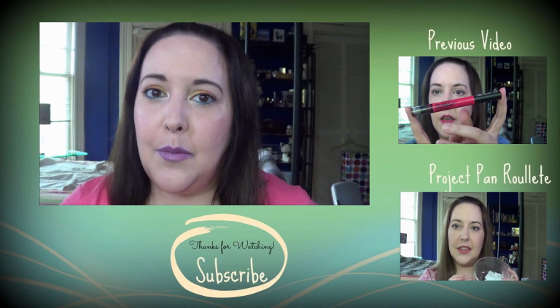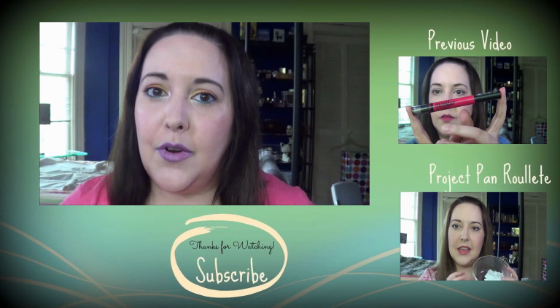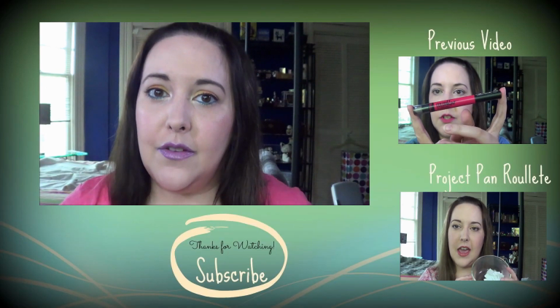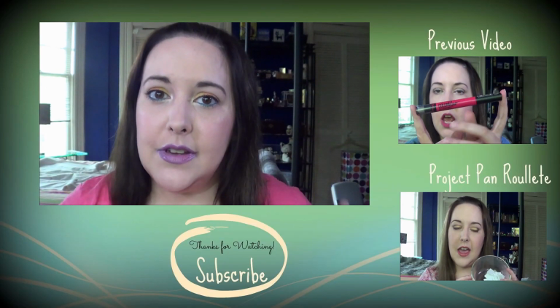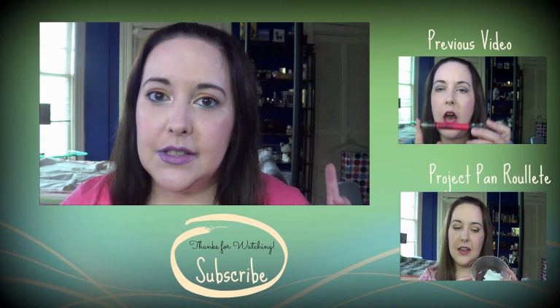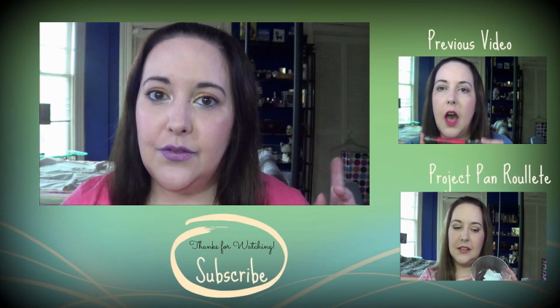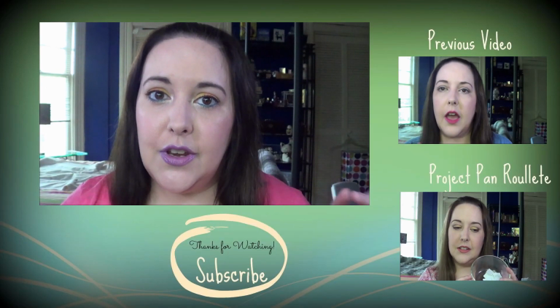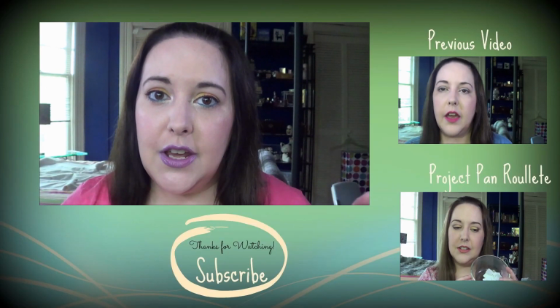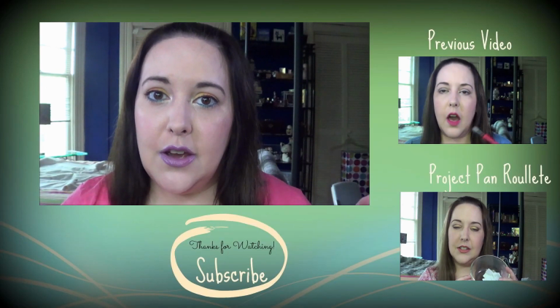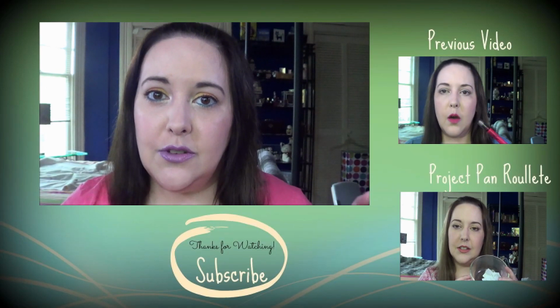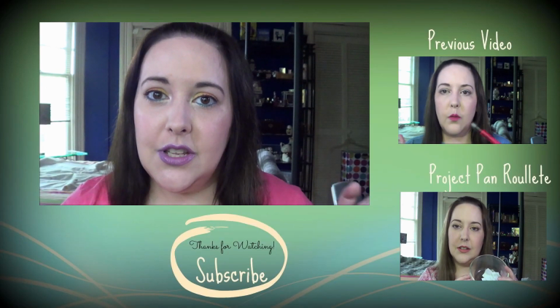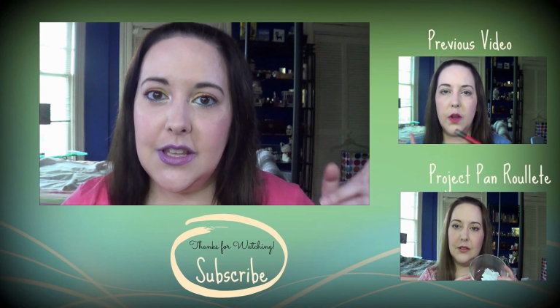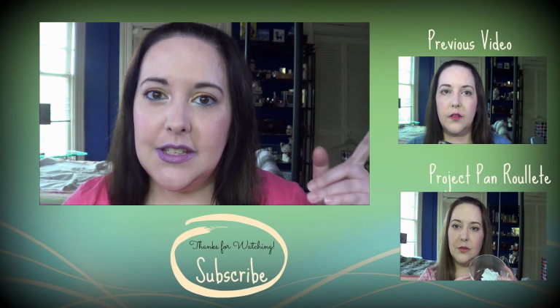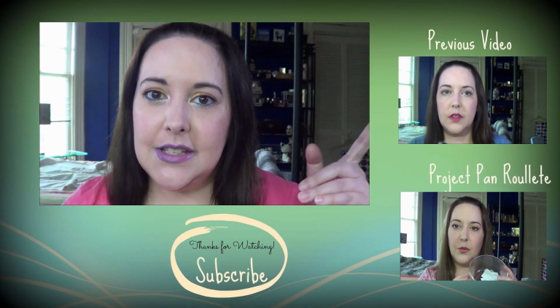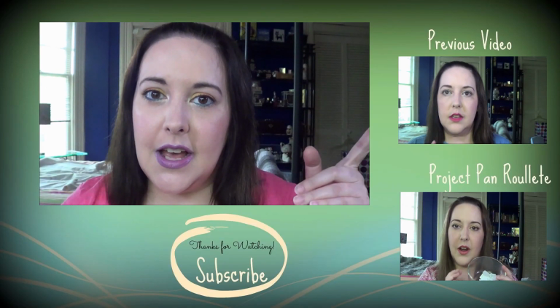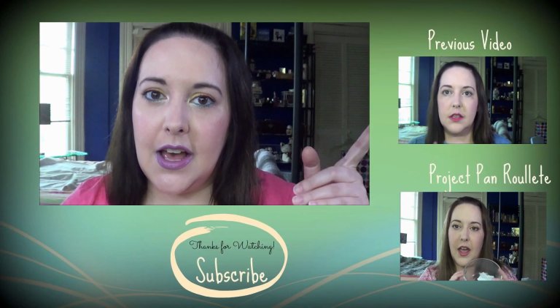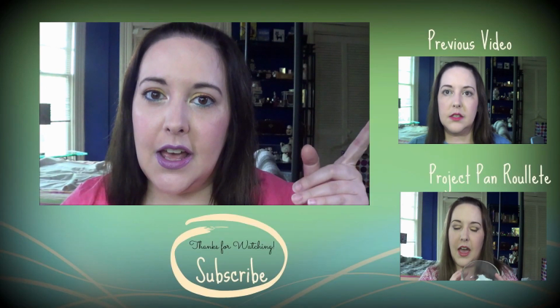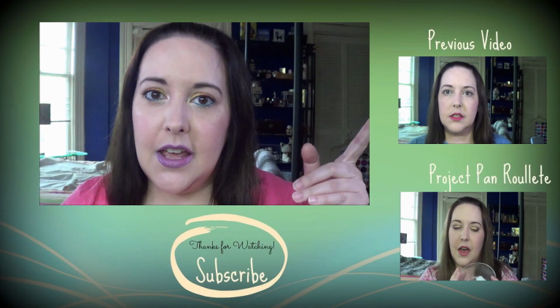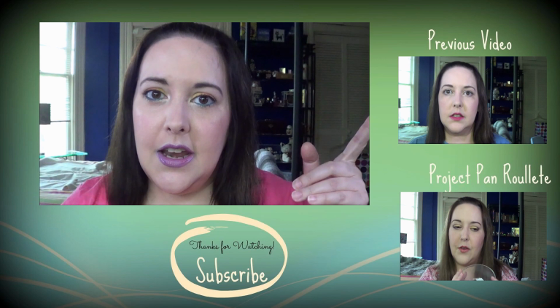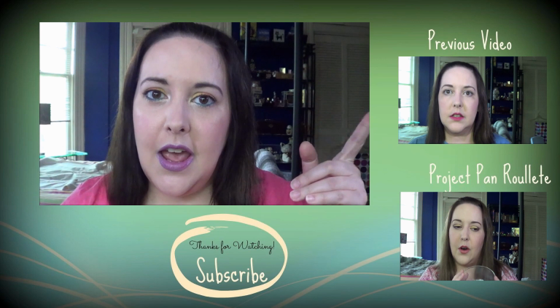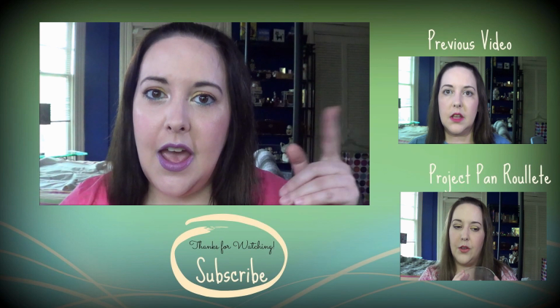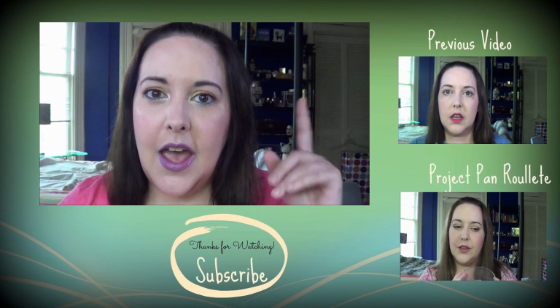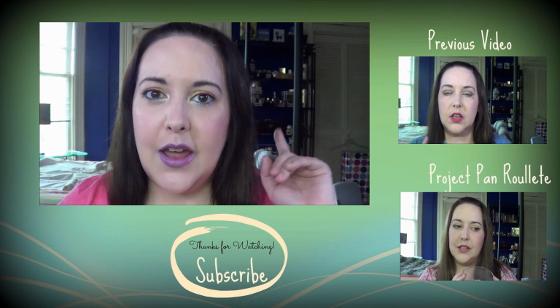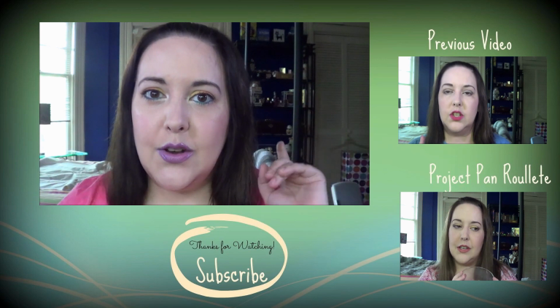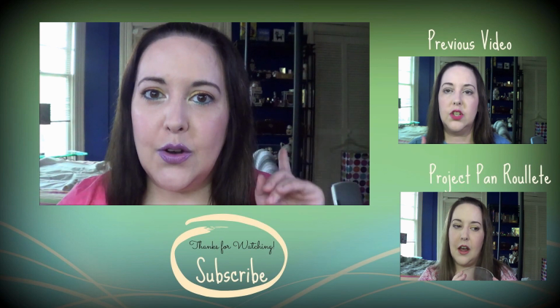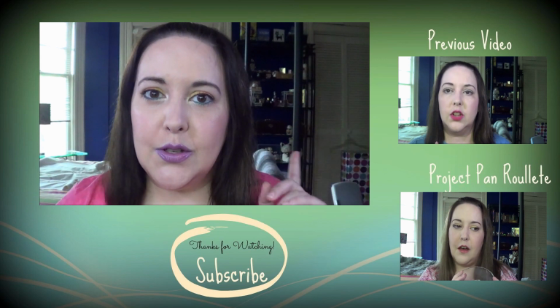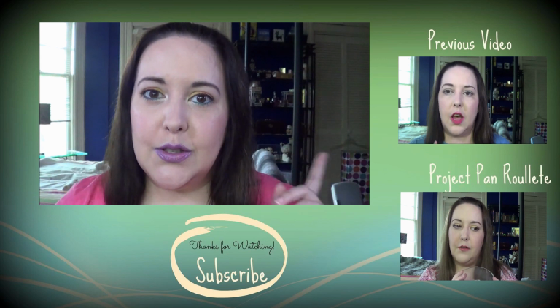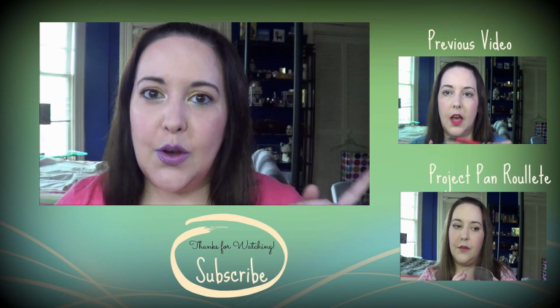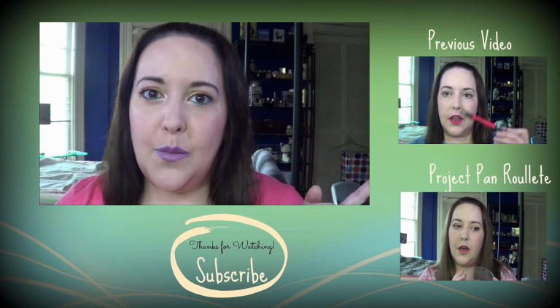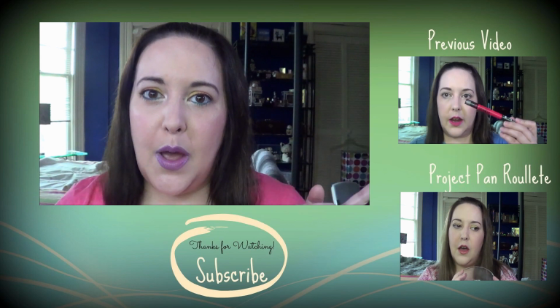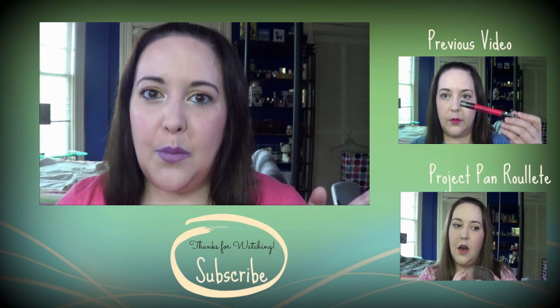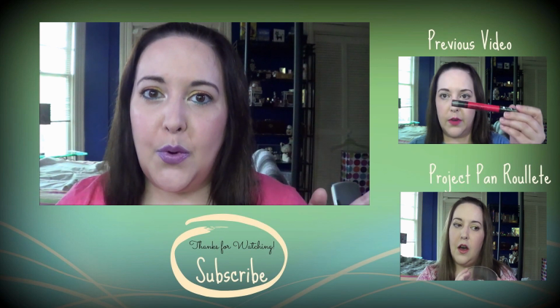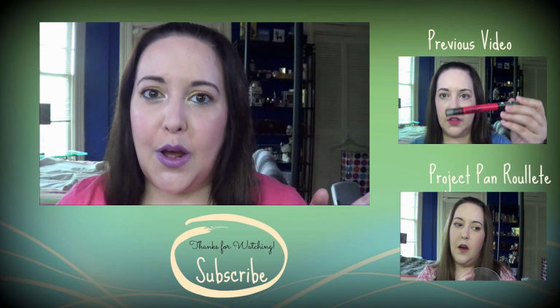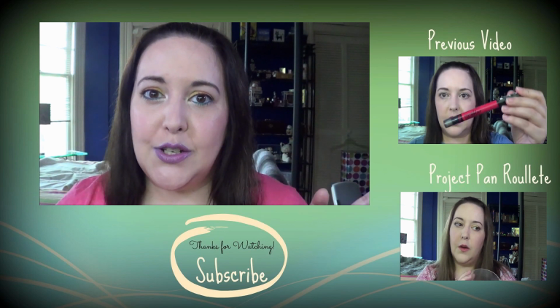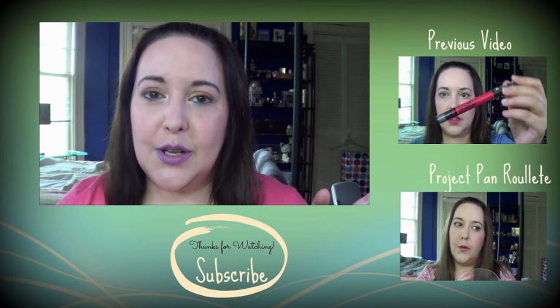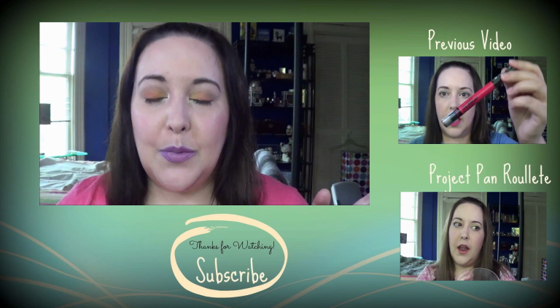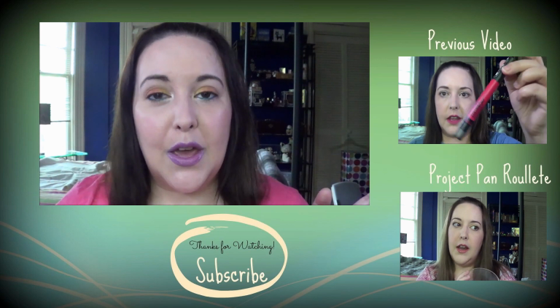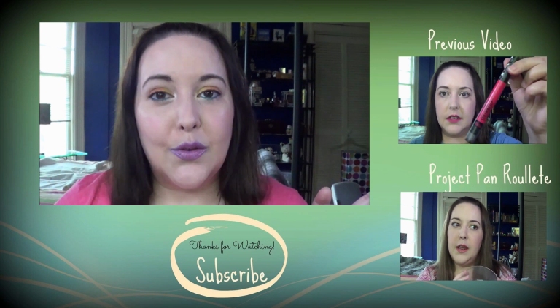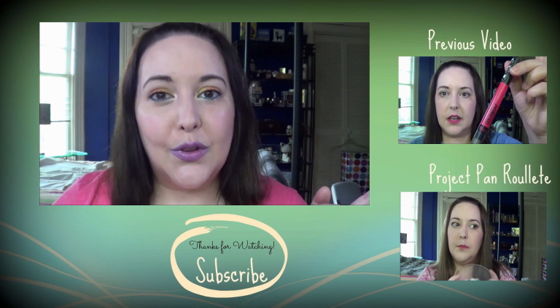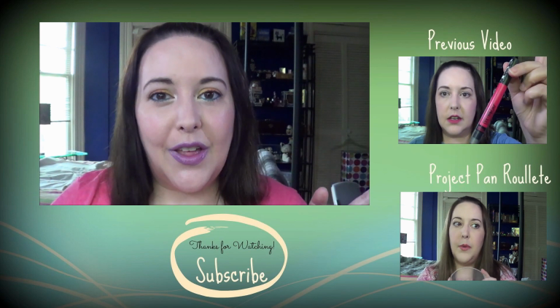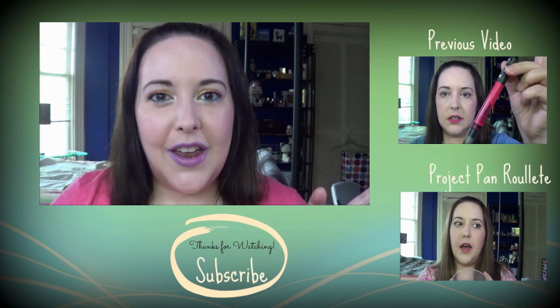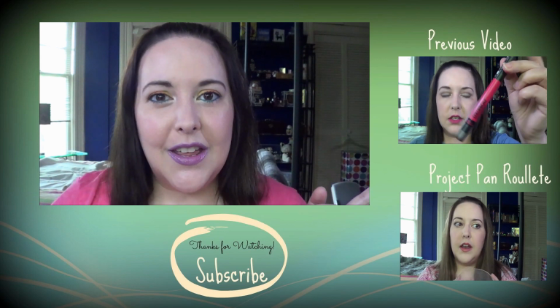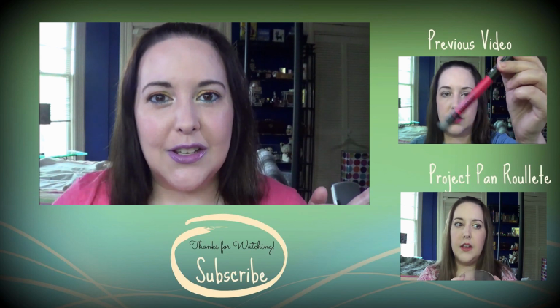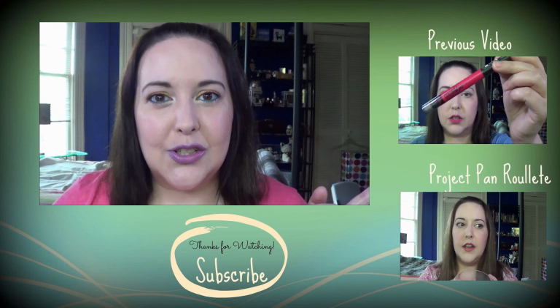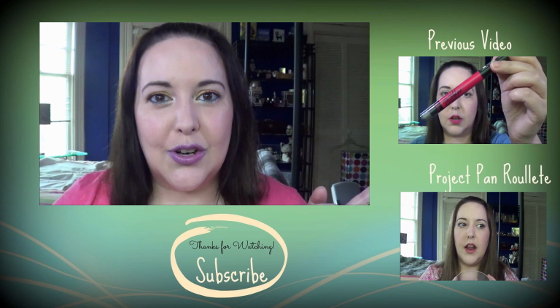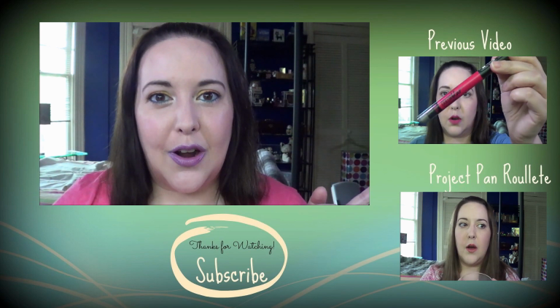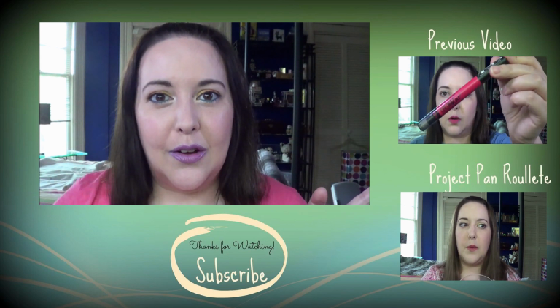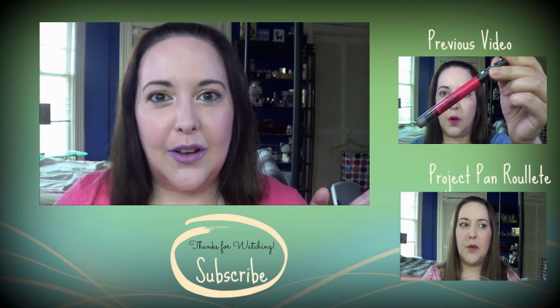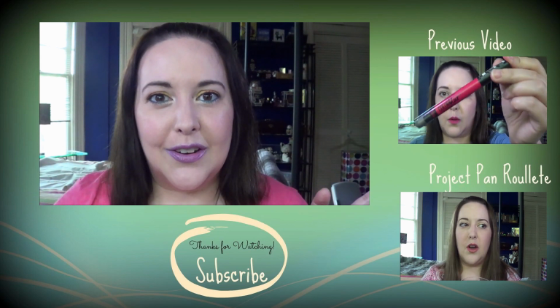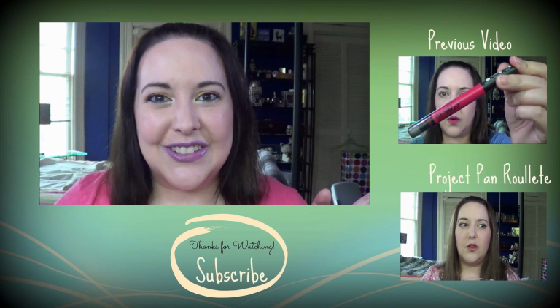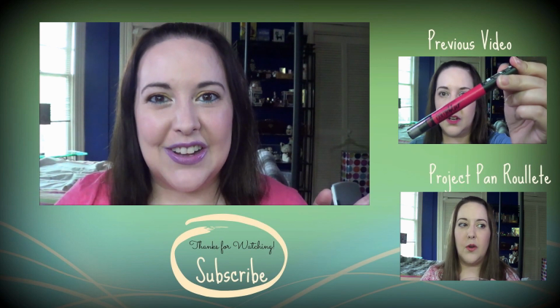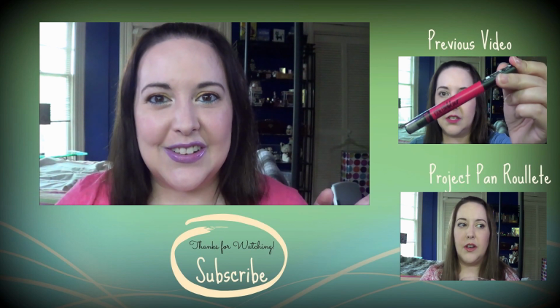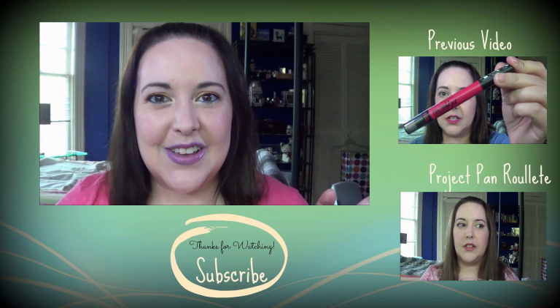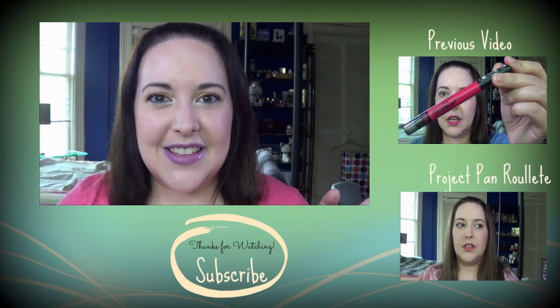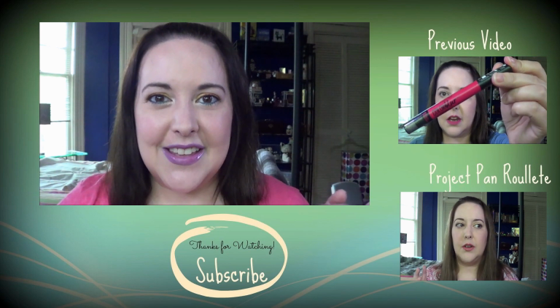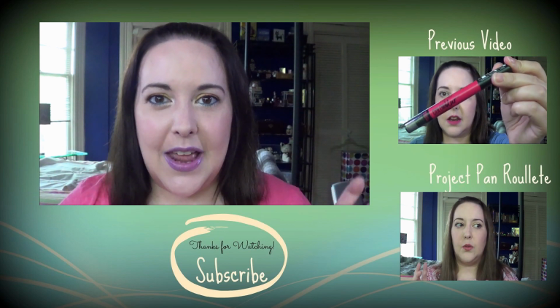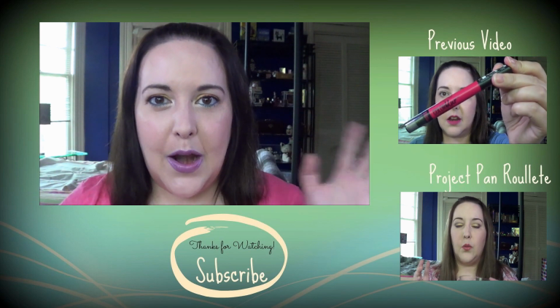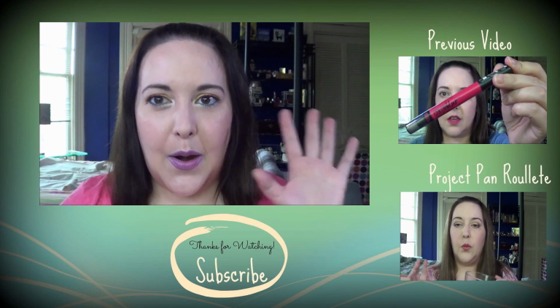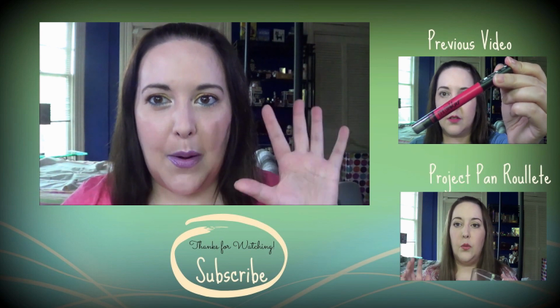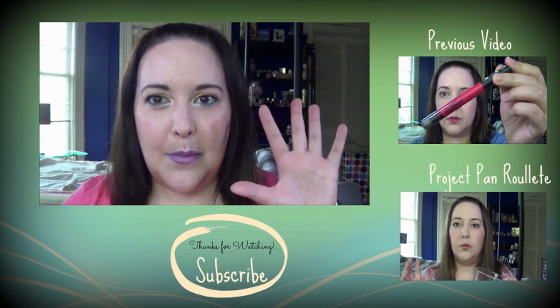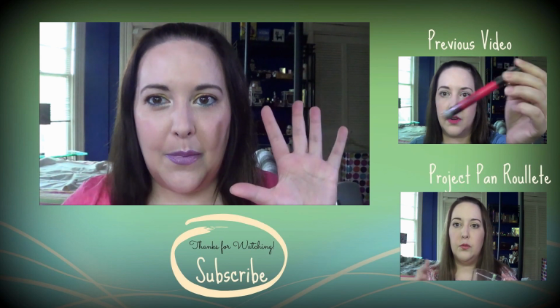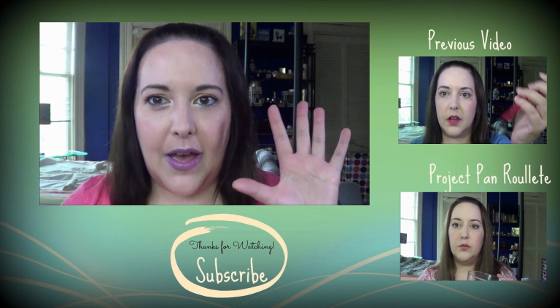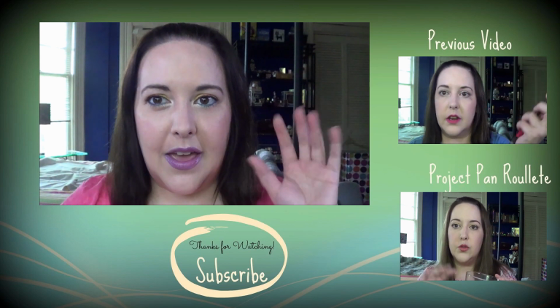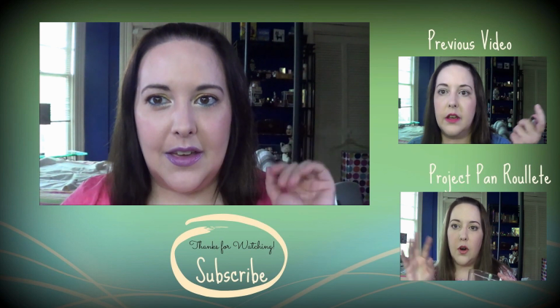That's everything for my makeup basket recap for the month of August. If you haven't already, check out my previous video and also my Project Pan Roulette intro. I'll talk to you guys later, bye!